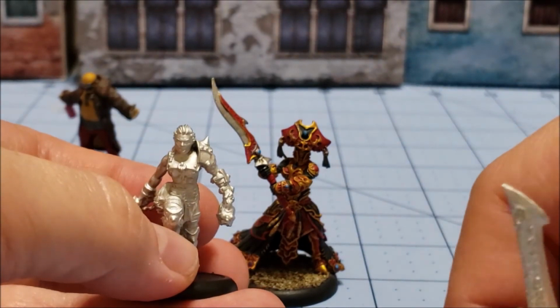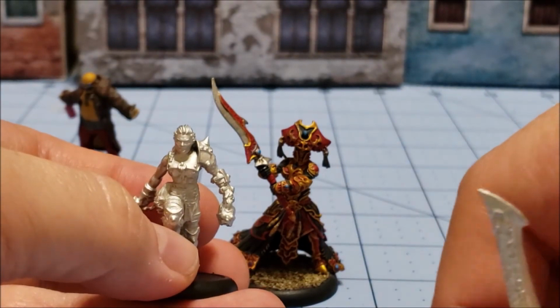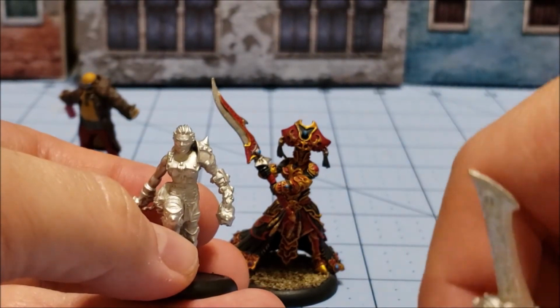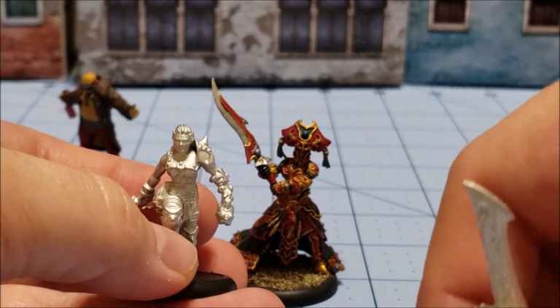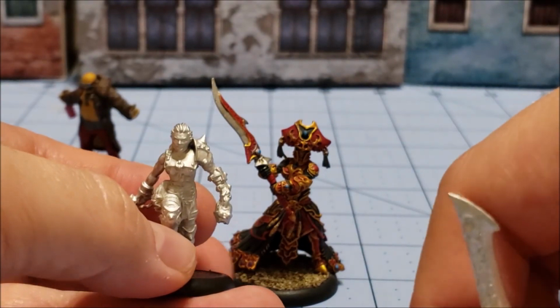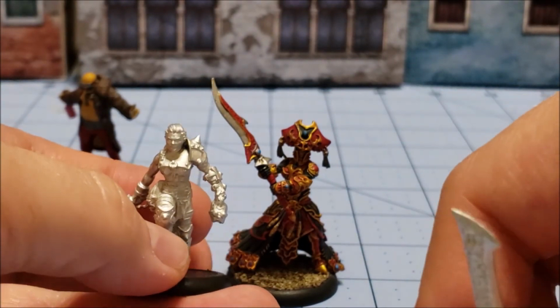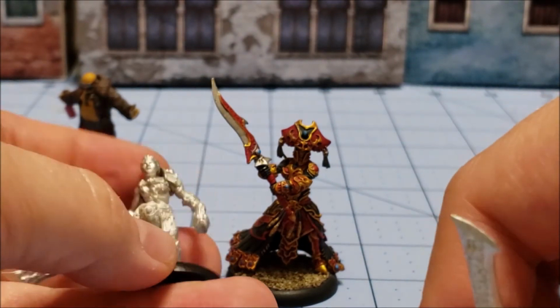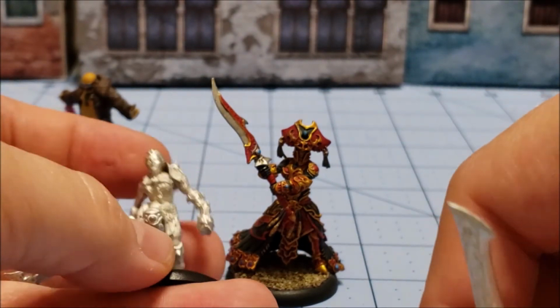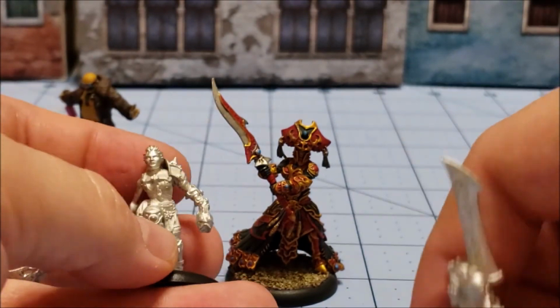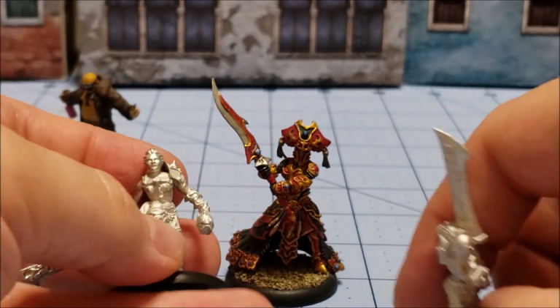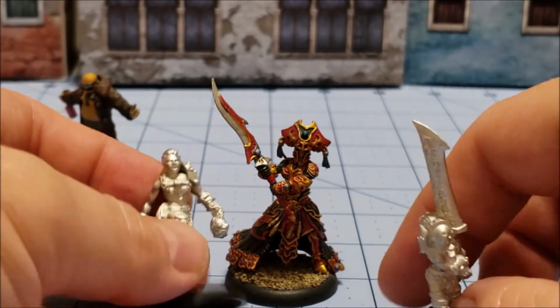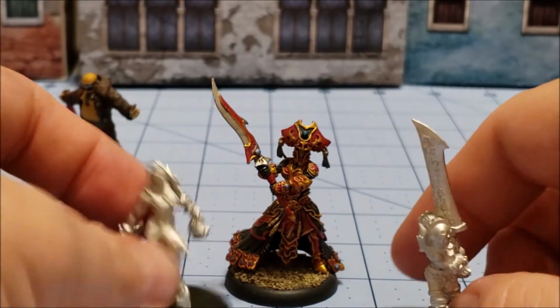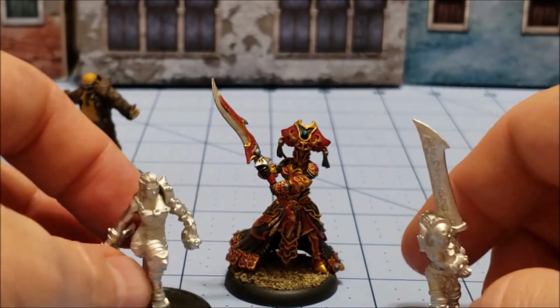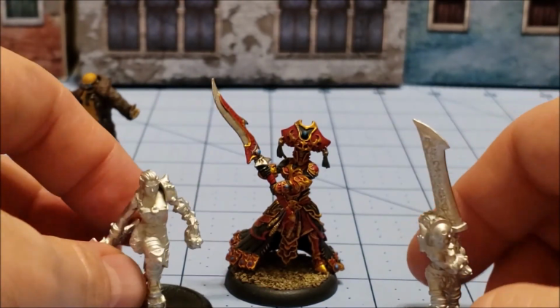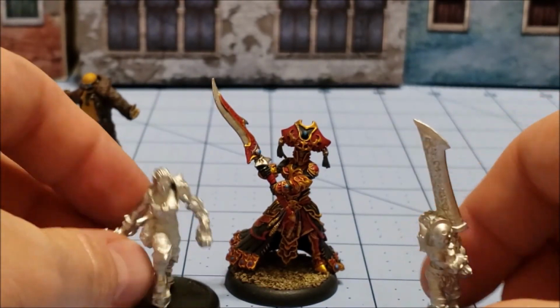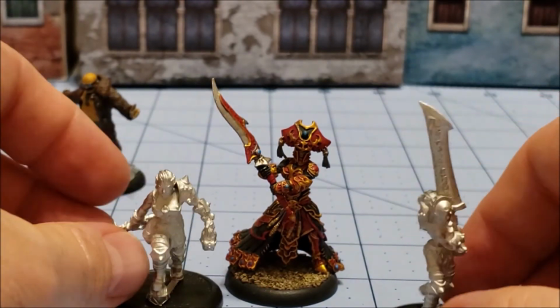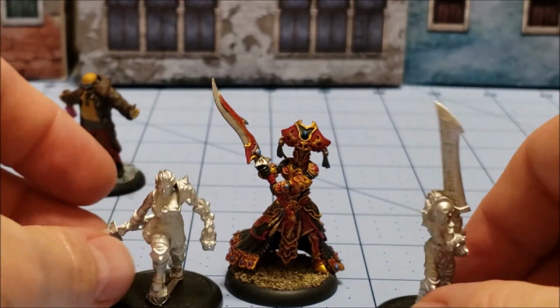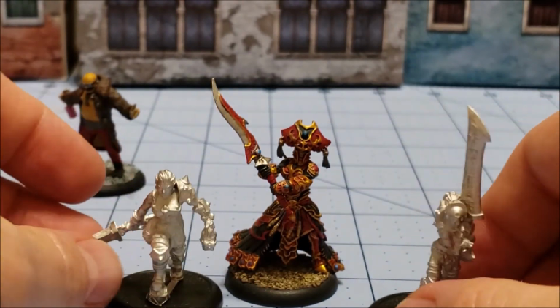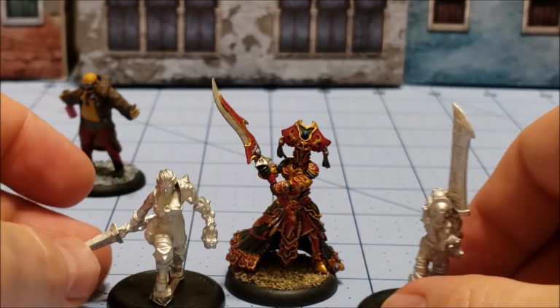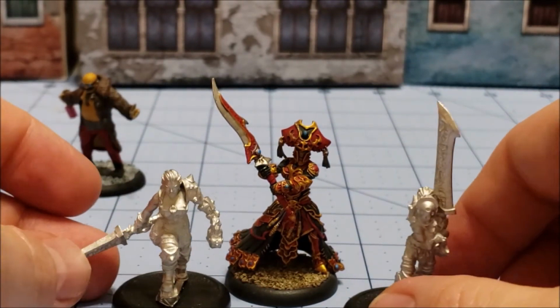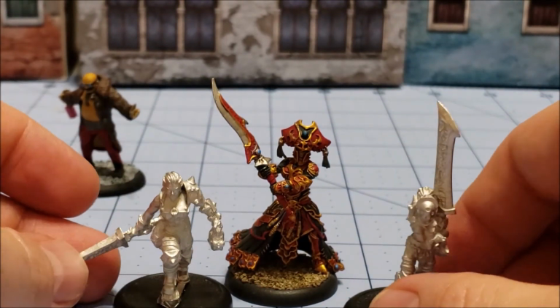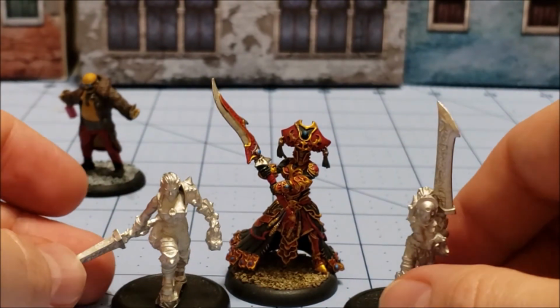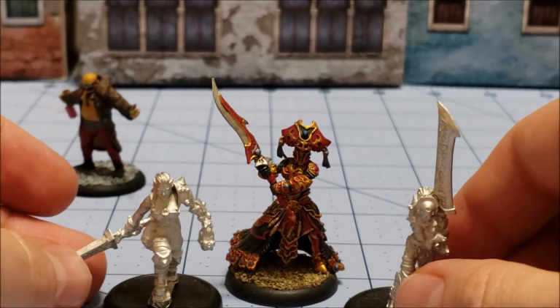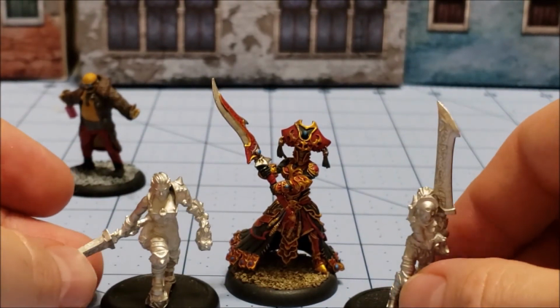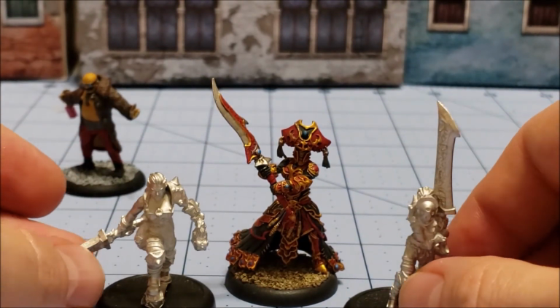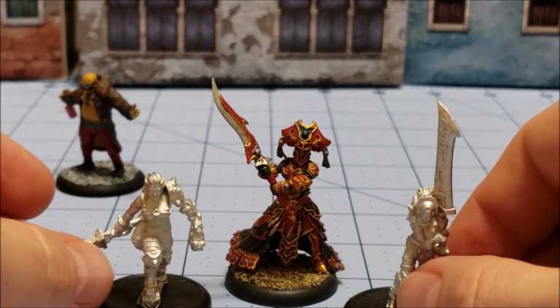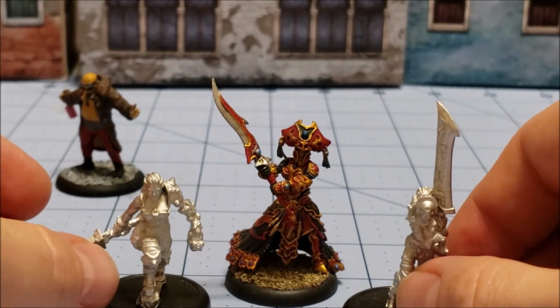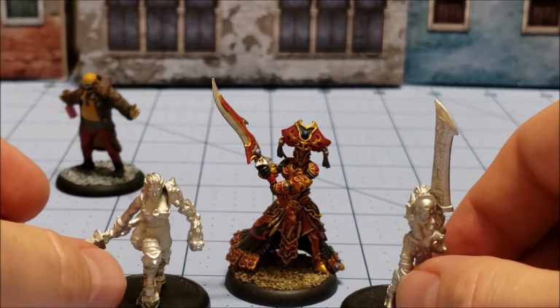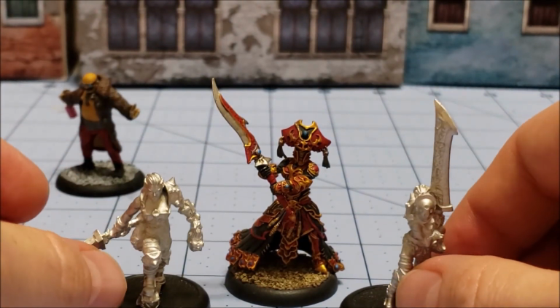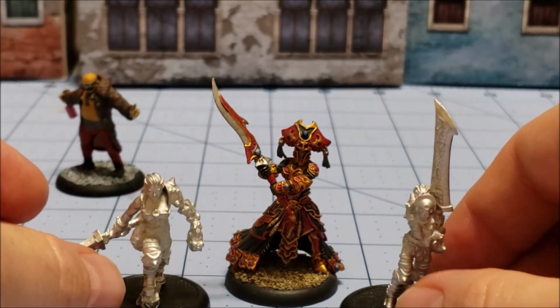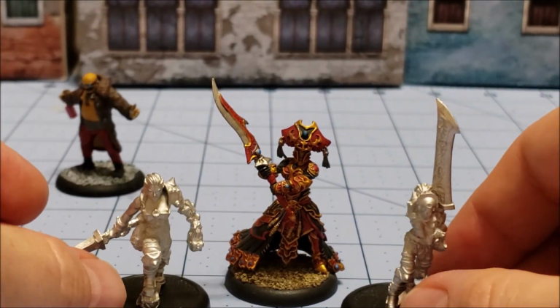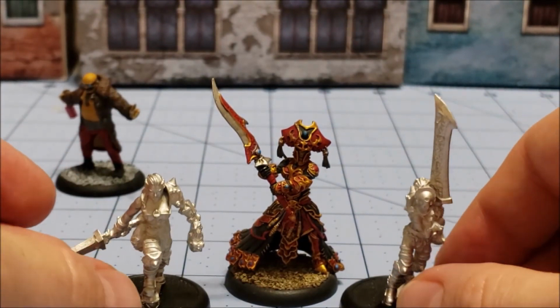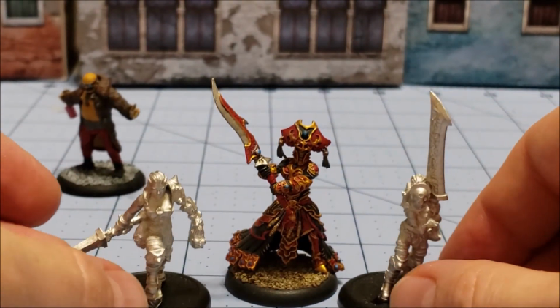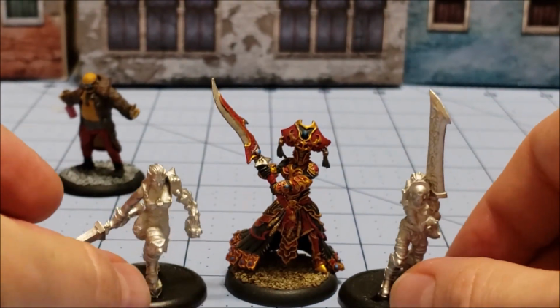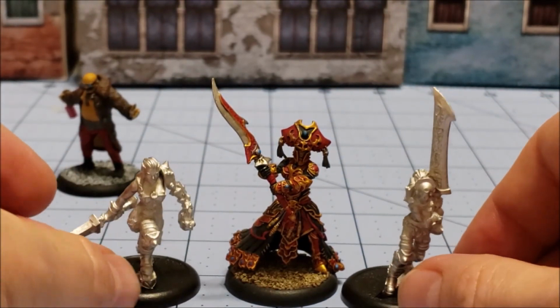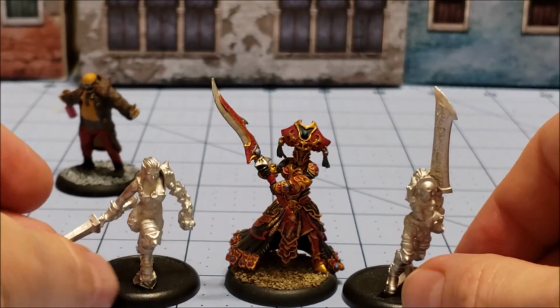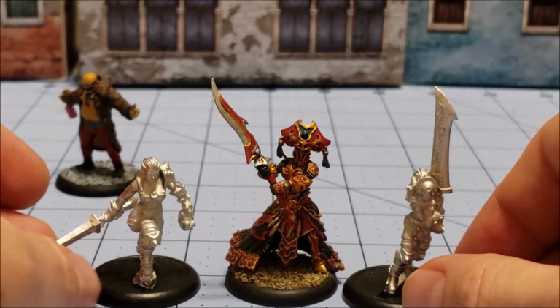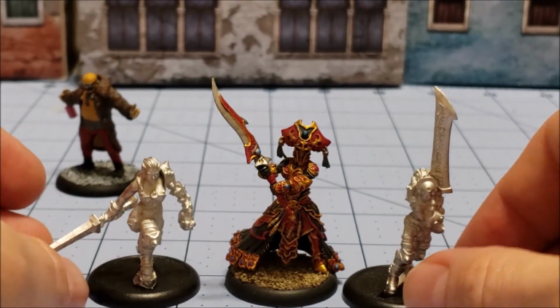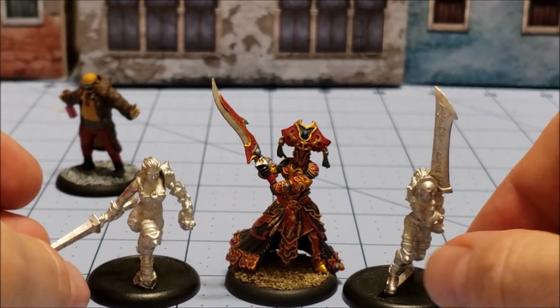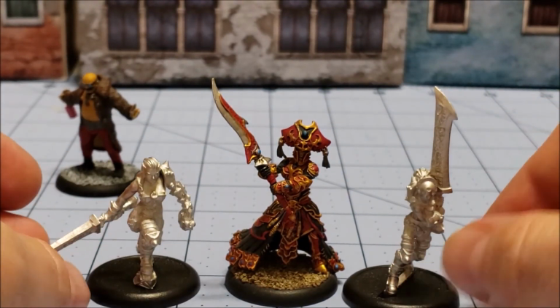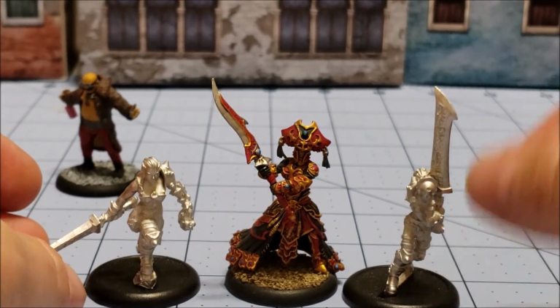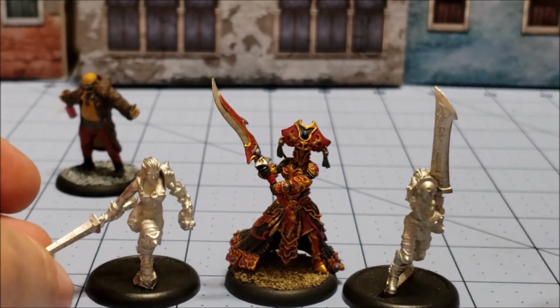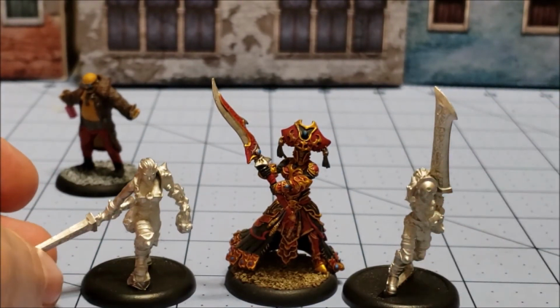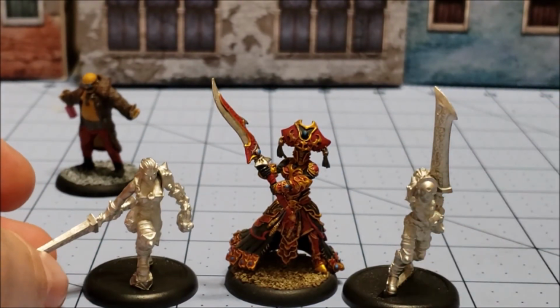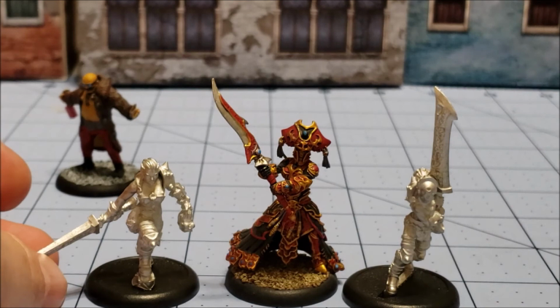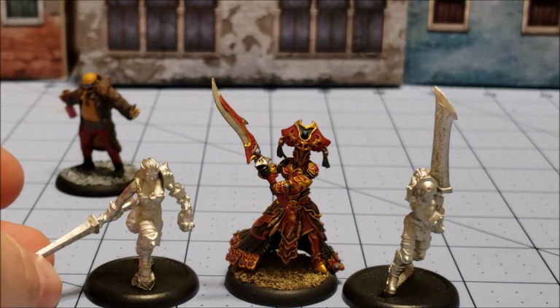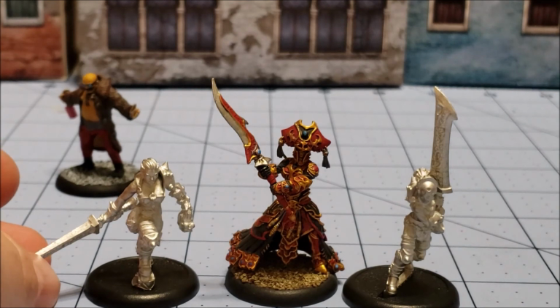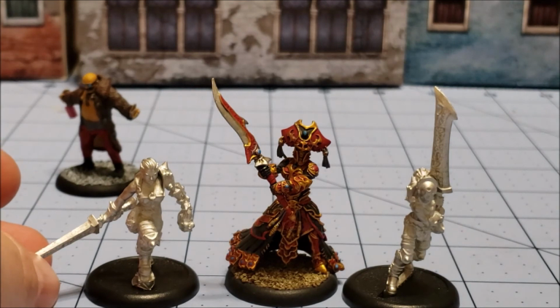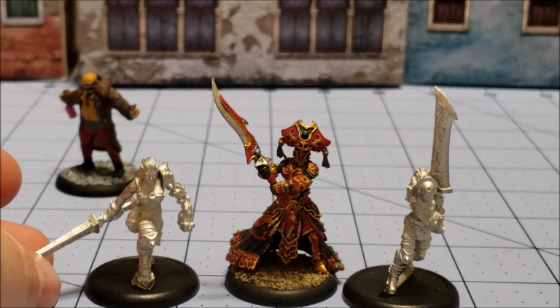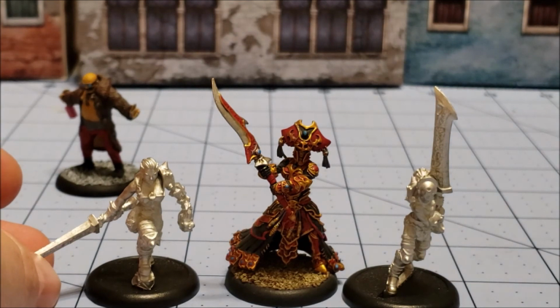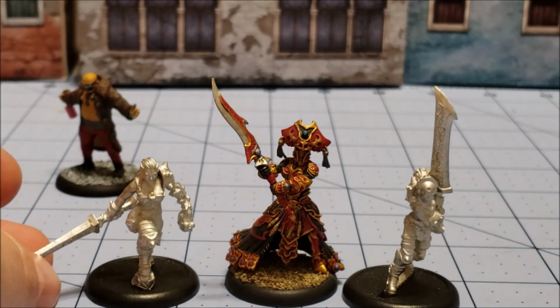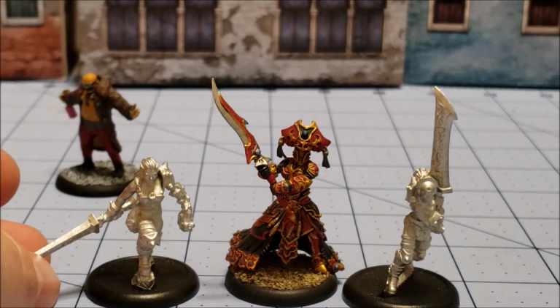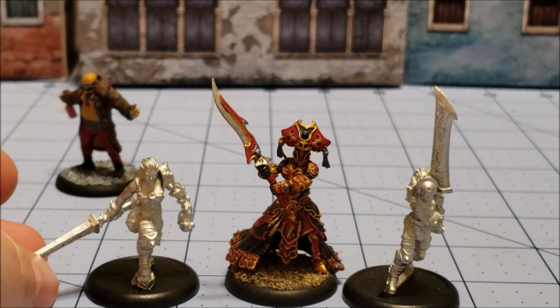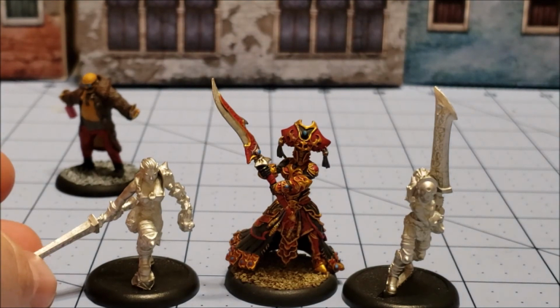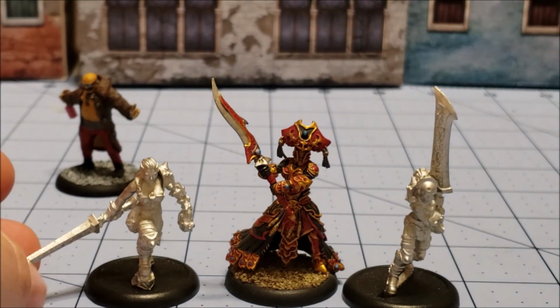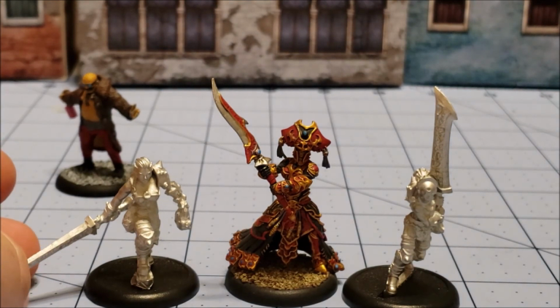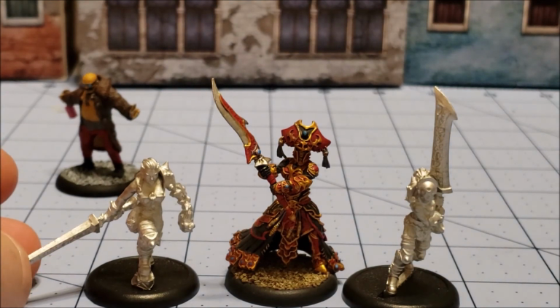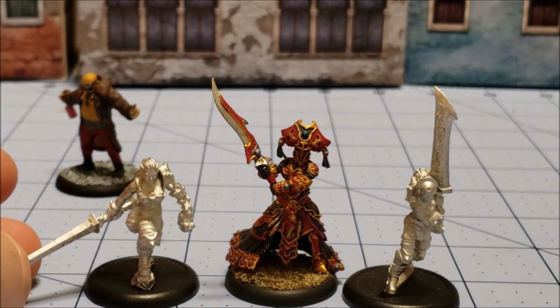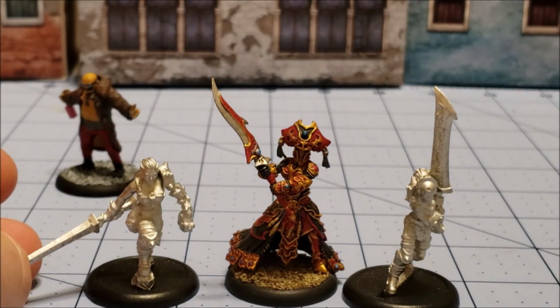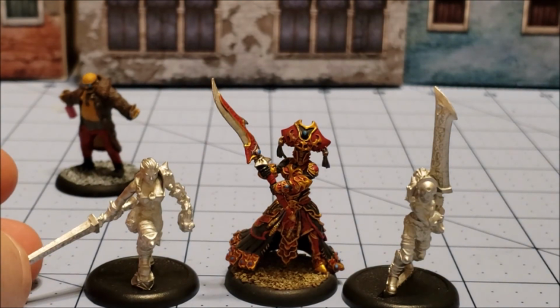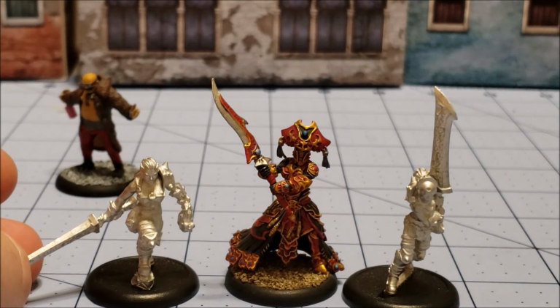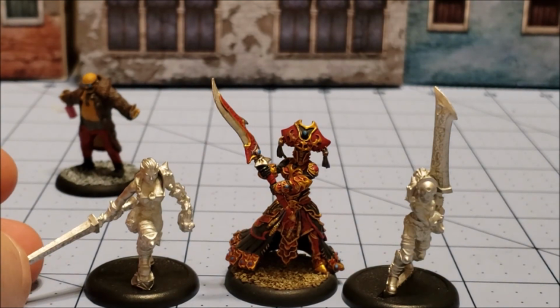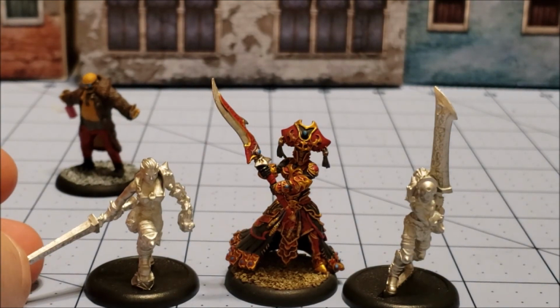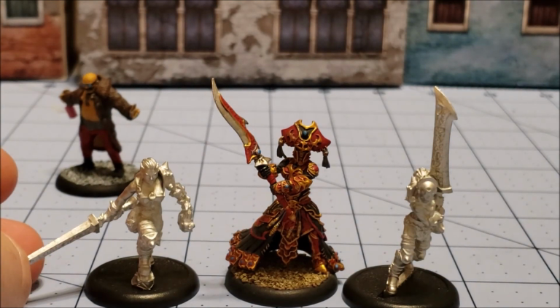With that said, this is iLordTamberlain with Obscurities and Miniatures — thanks for watching, and we'll see y'all later. Bye!